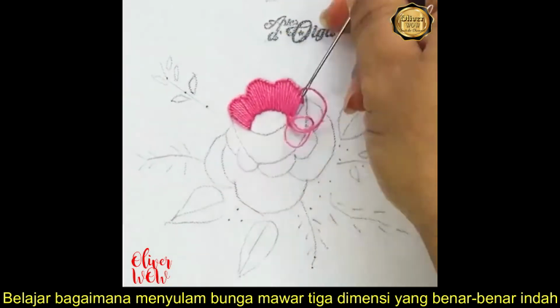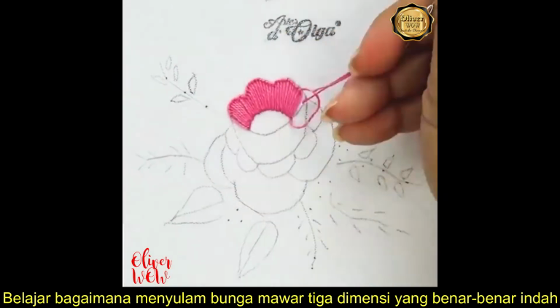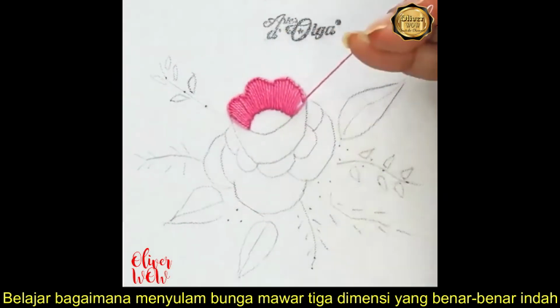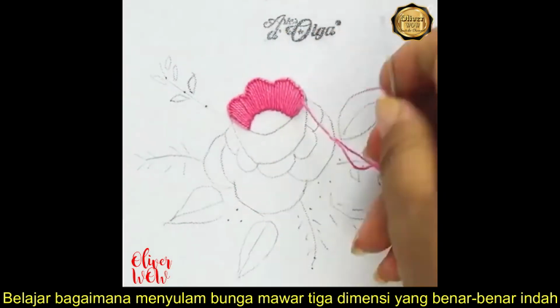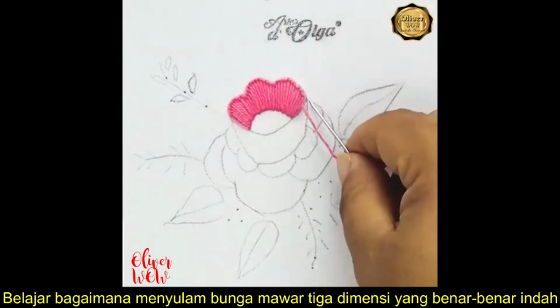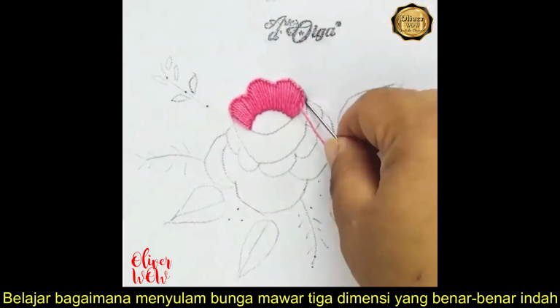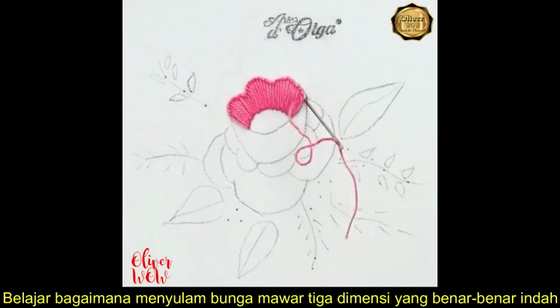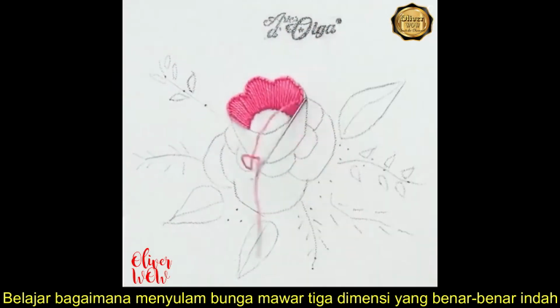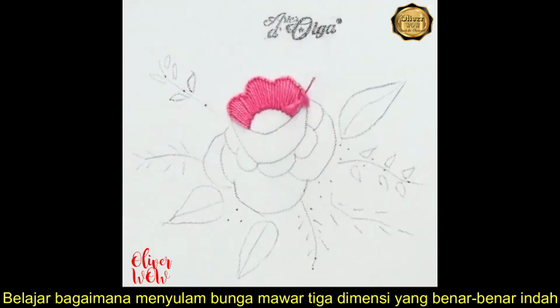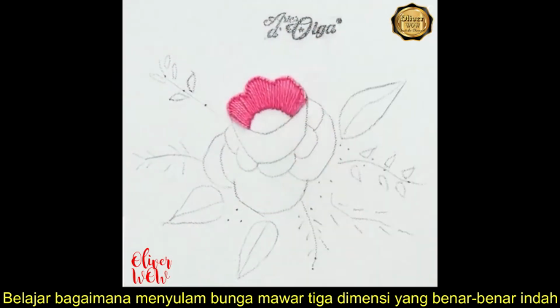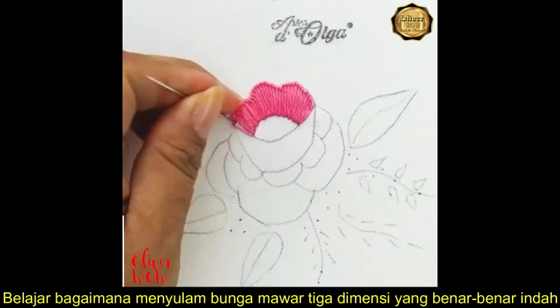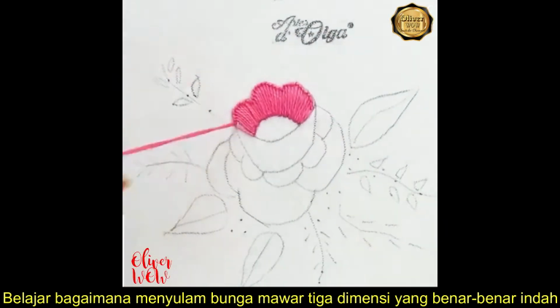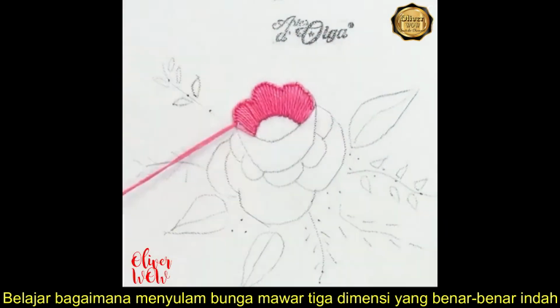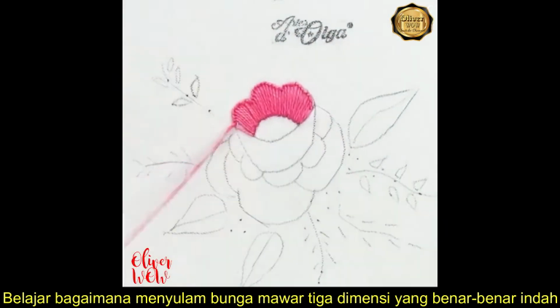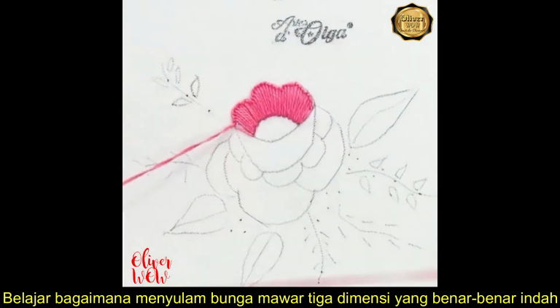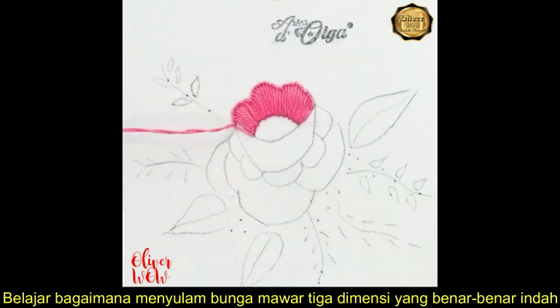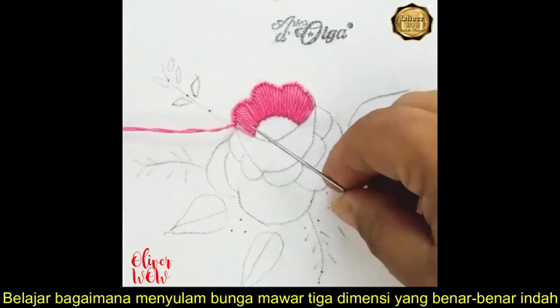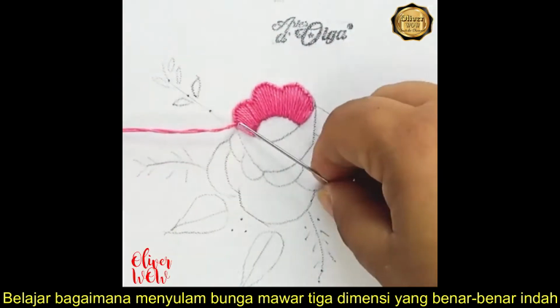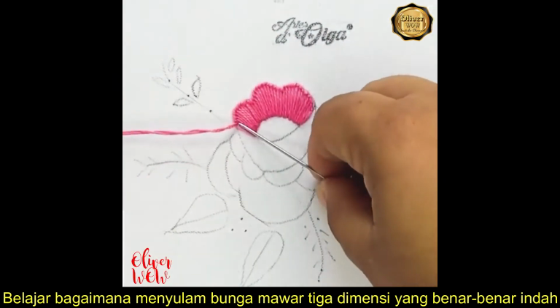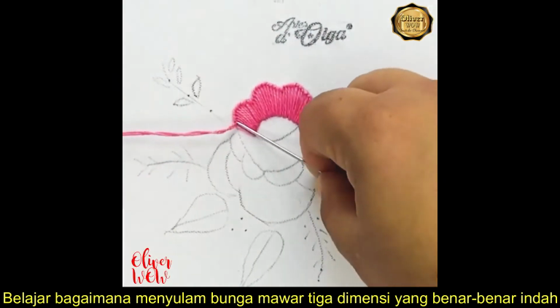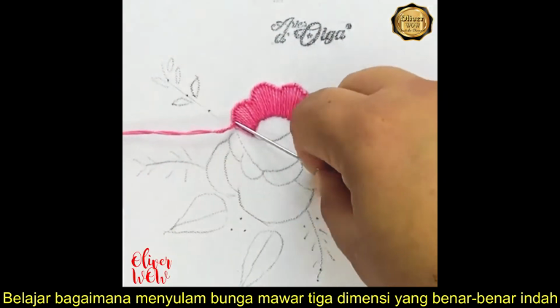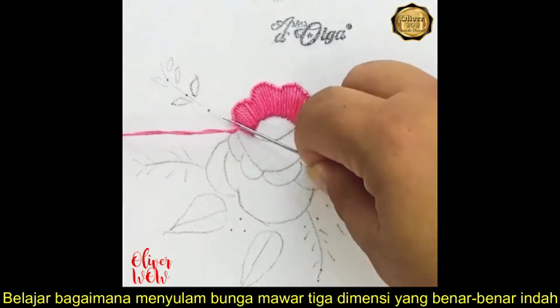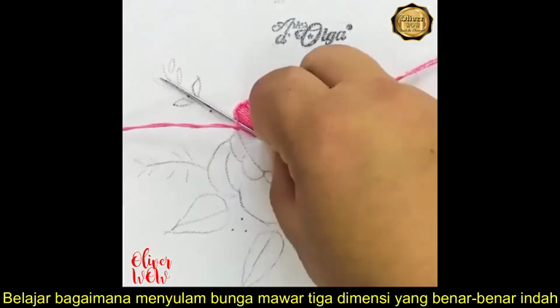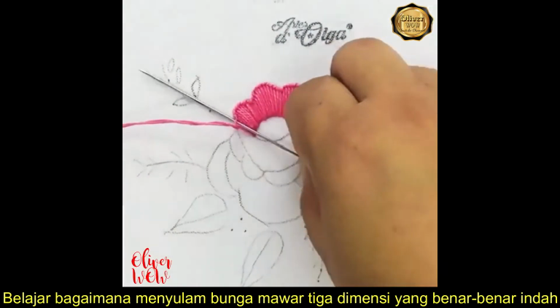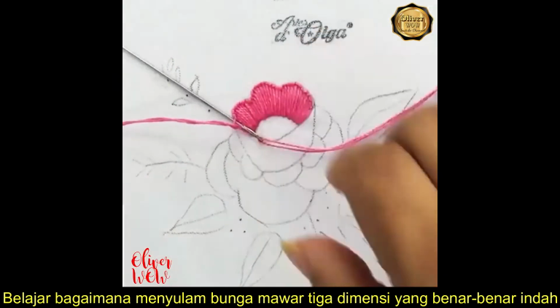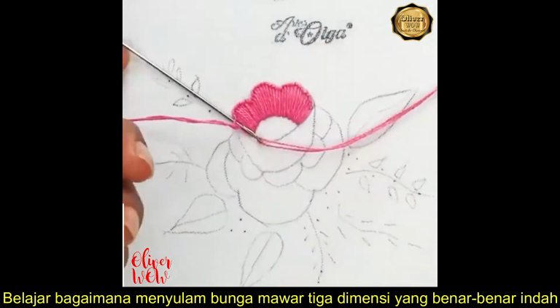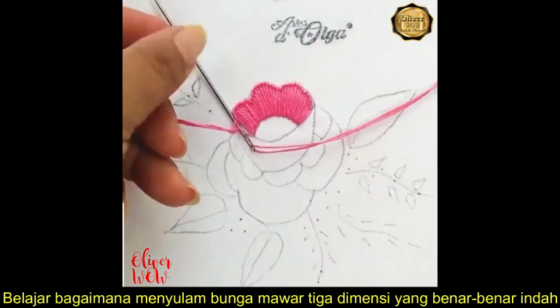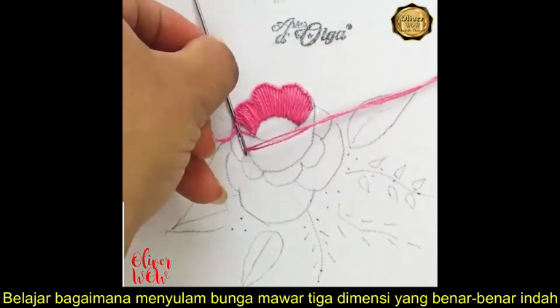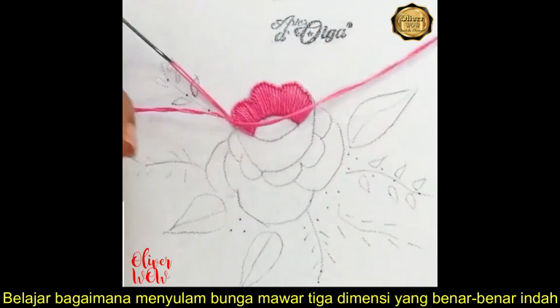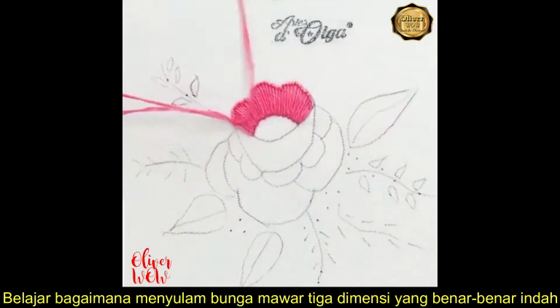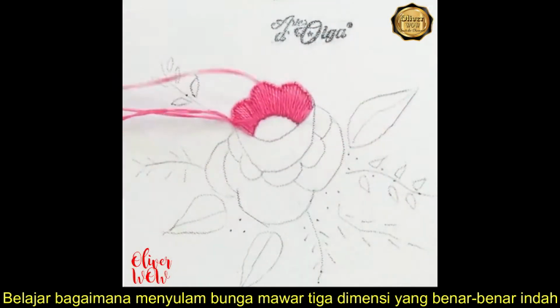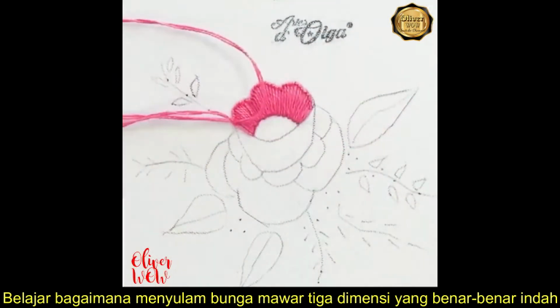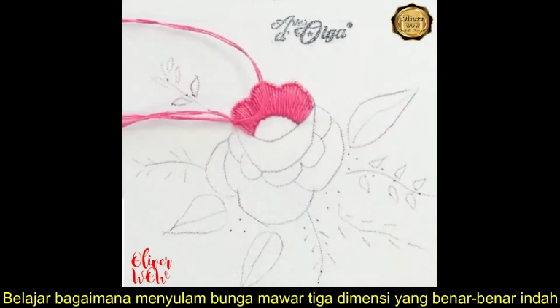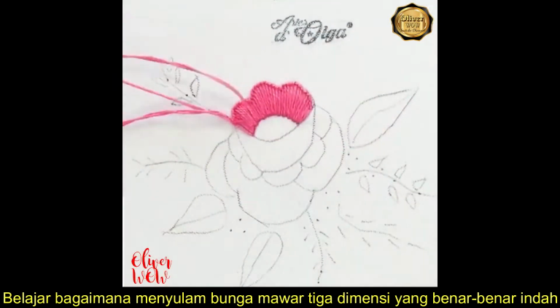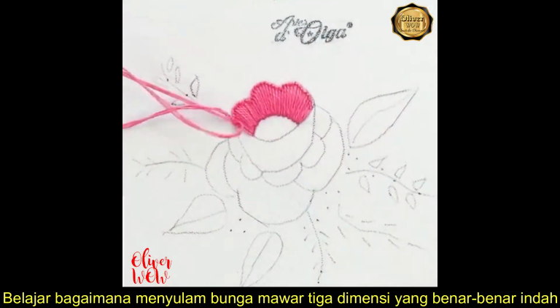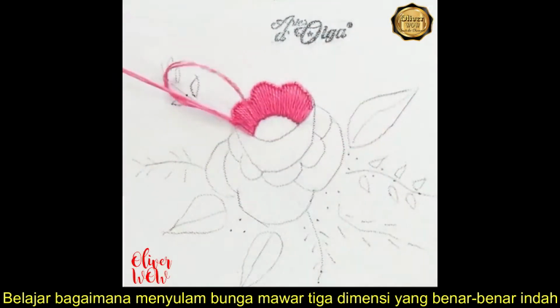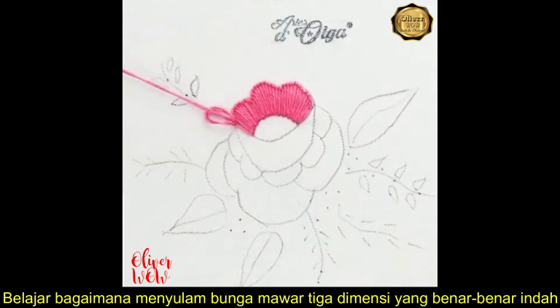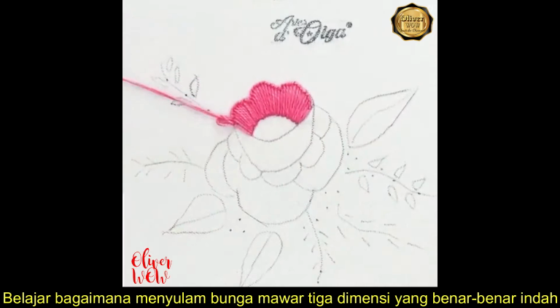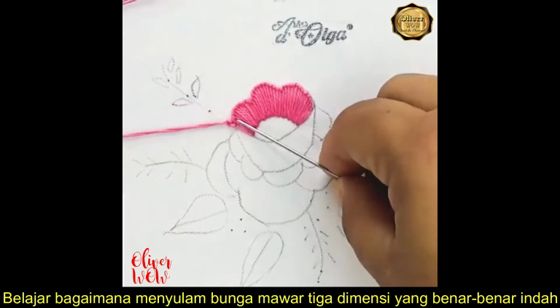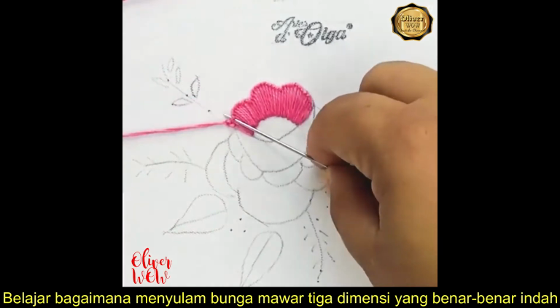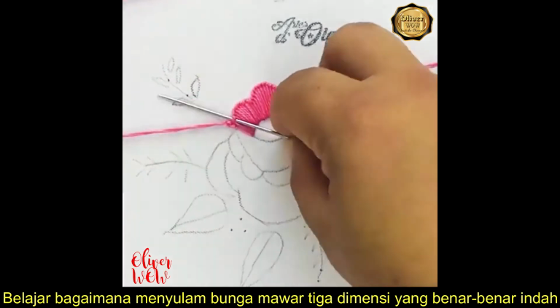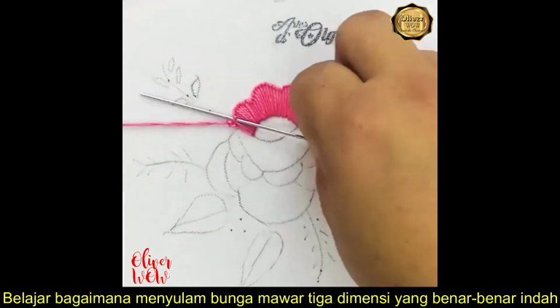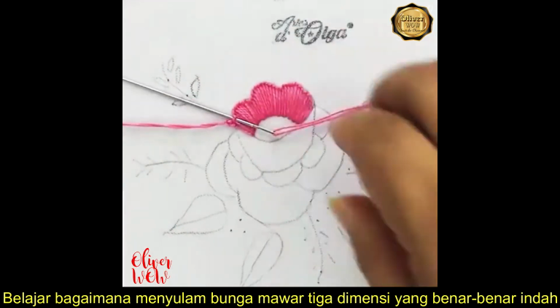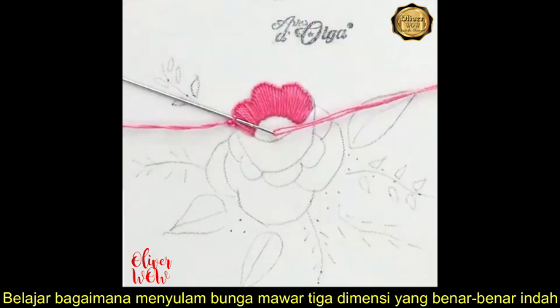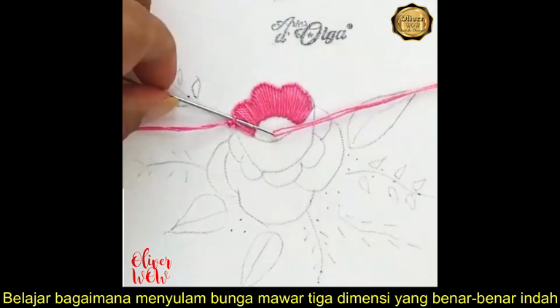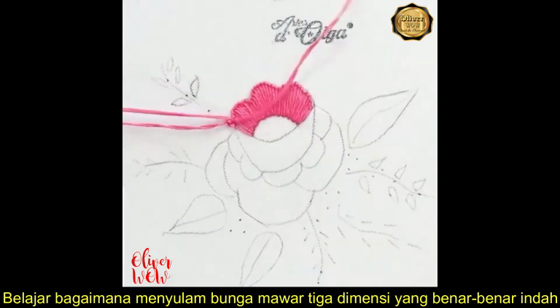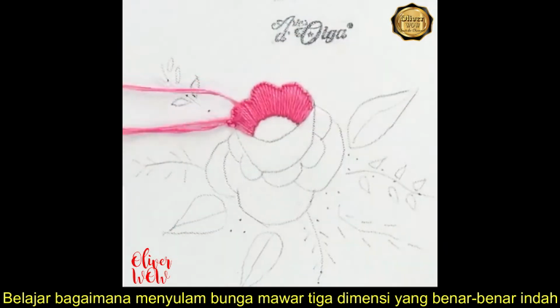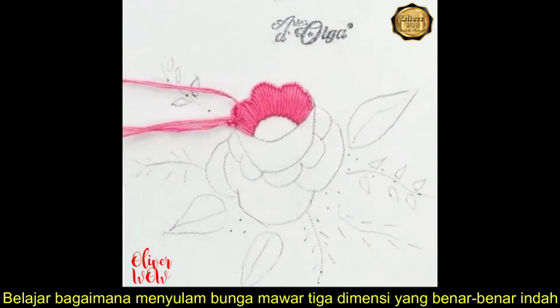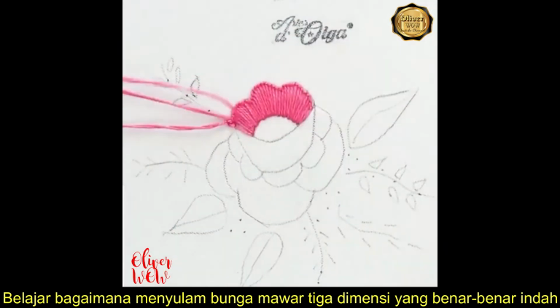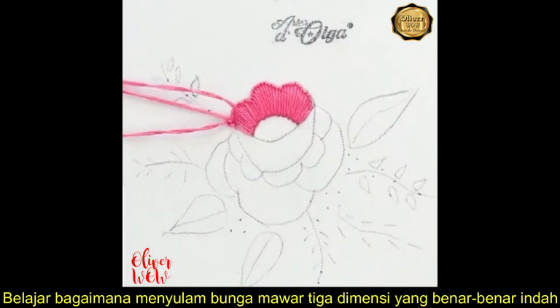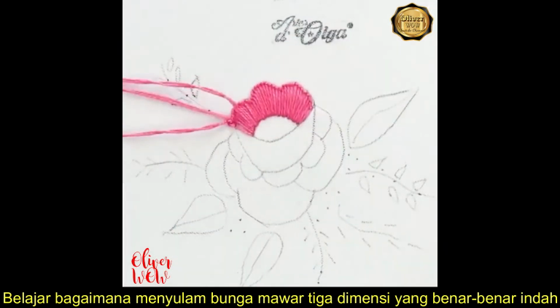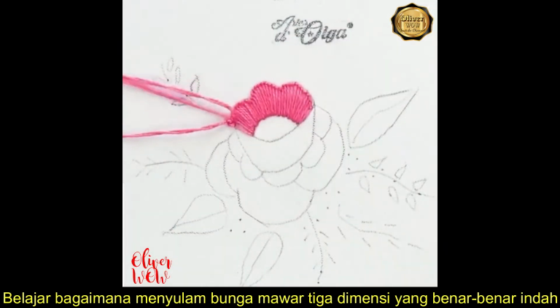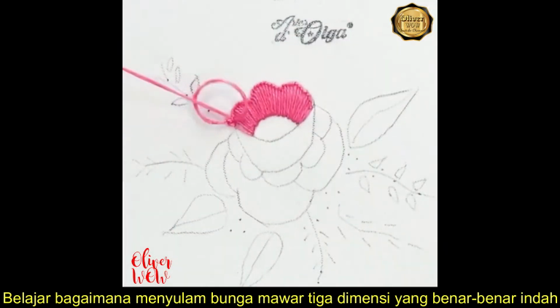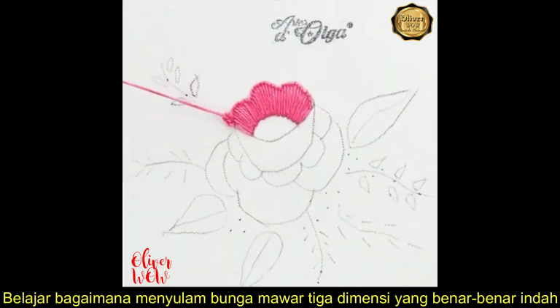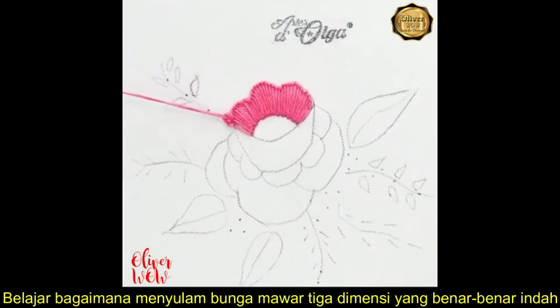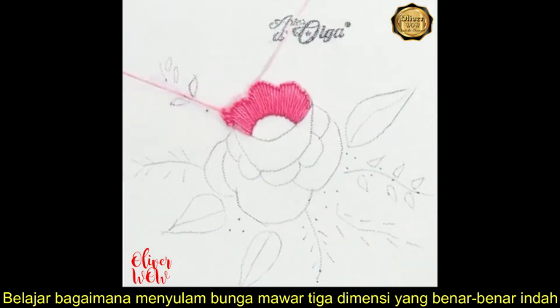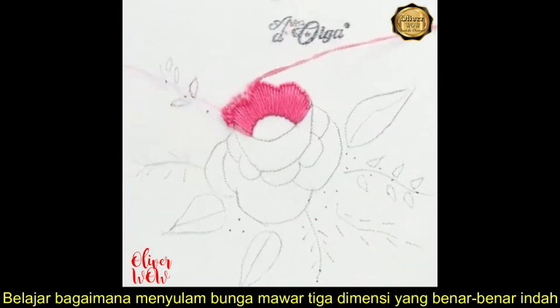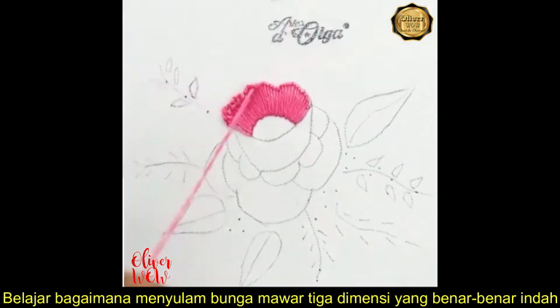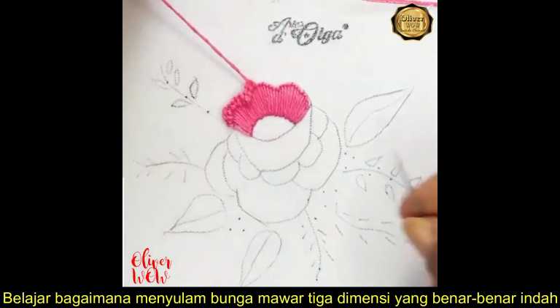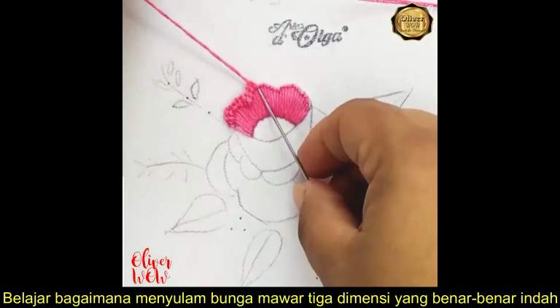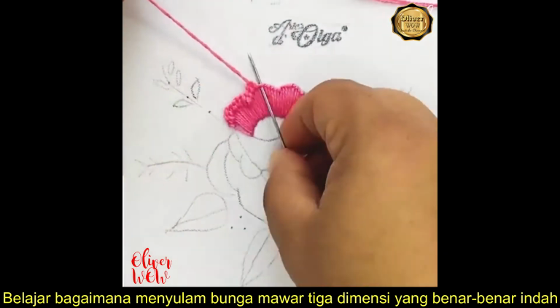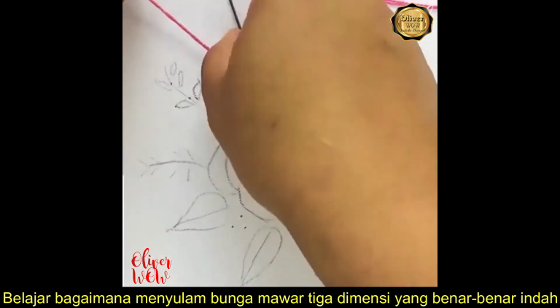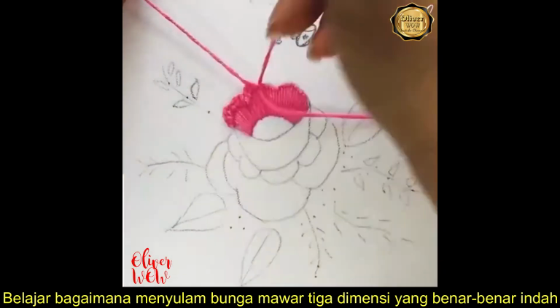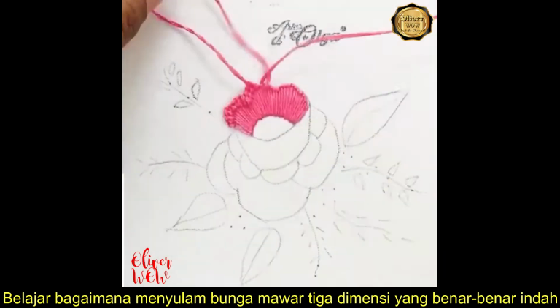Begin by embroidering the upper part in opposite buttonhole stitch. Then, make another buttonhole stitch on the edge that only remains around the thread.